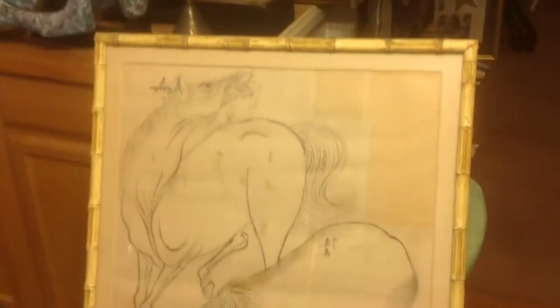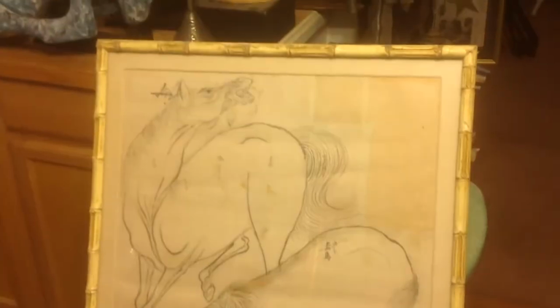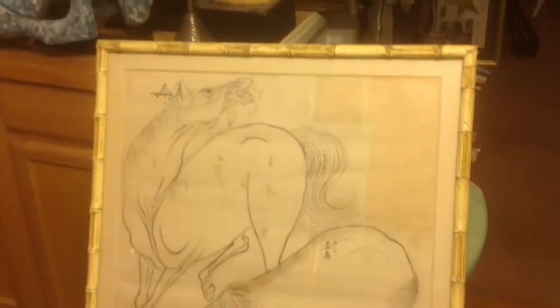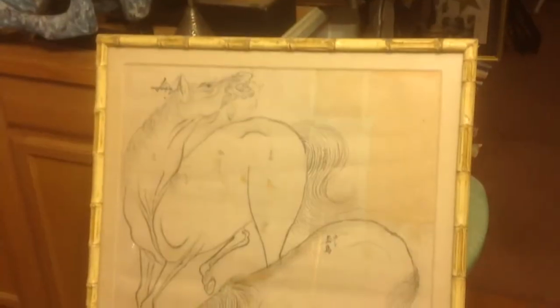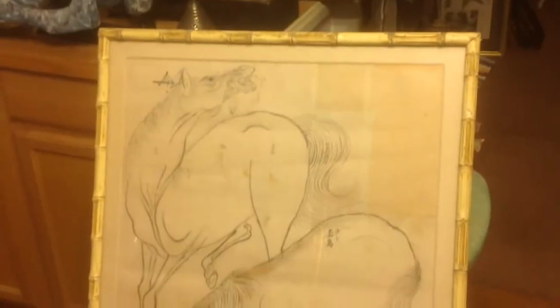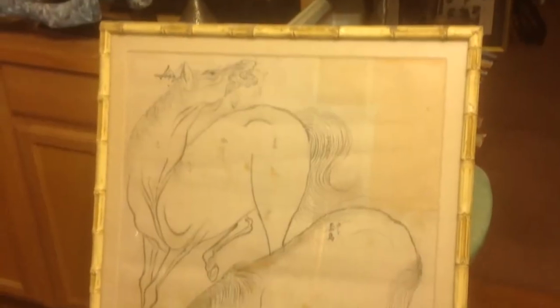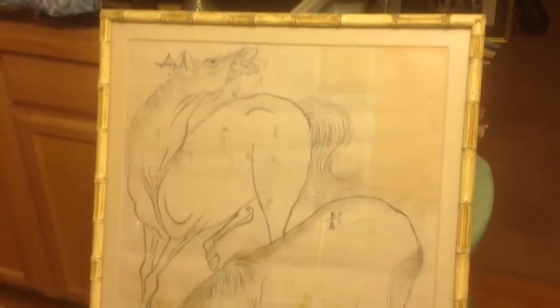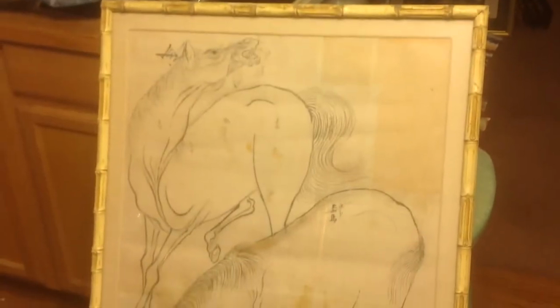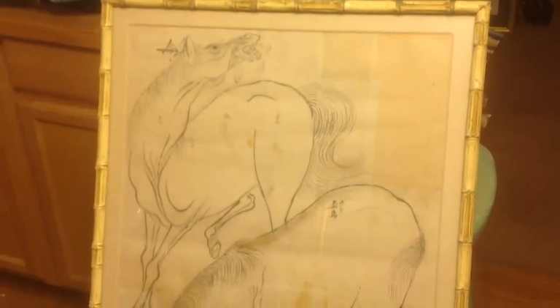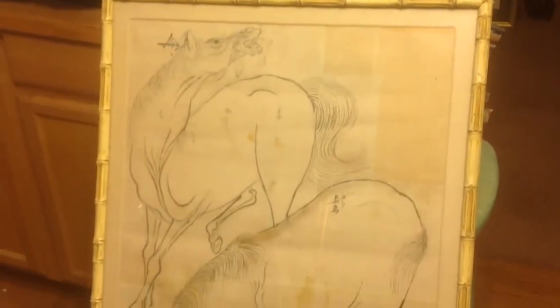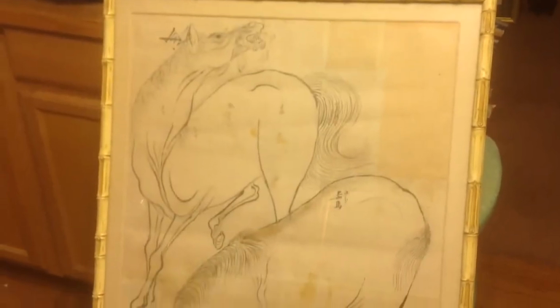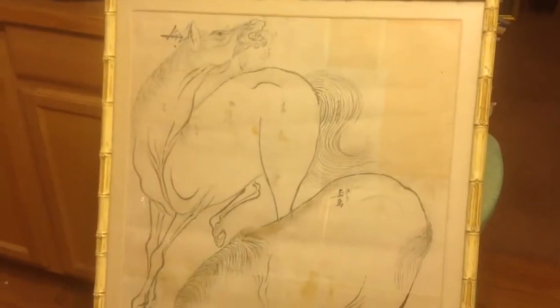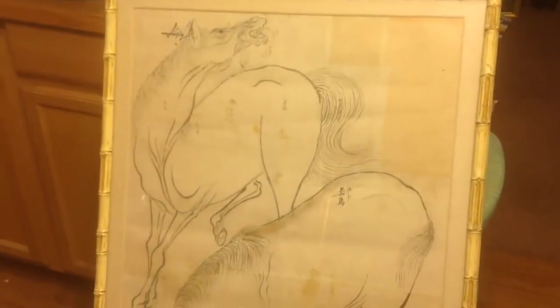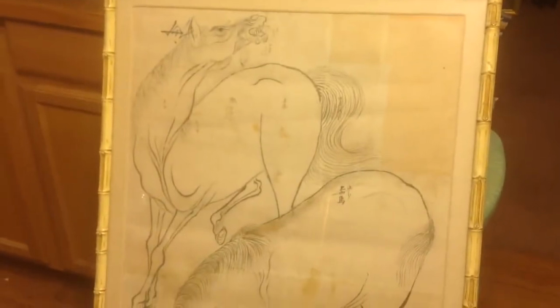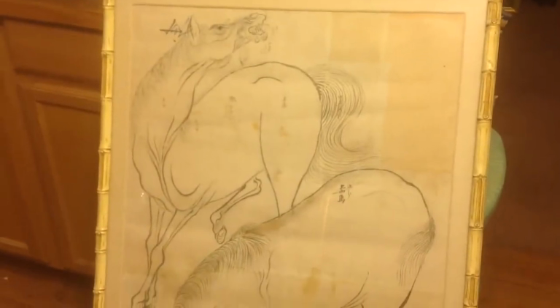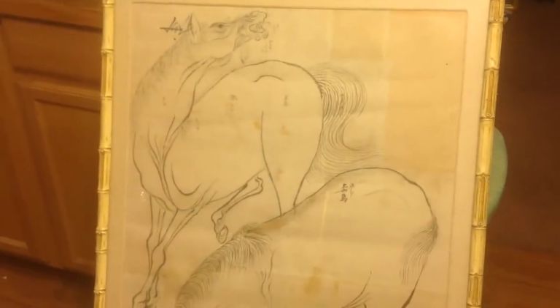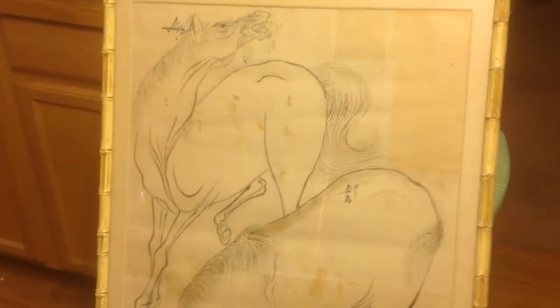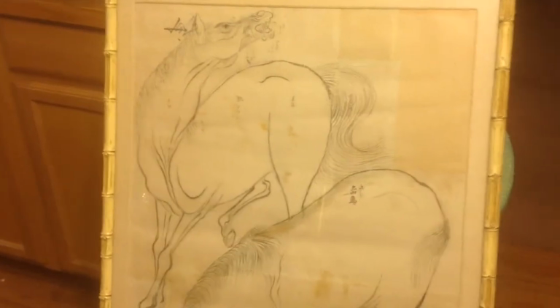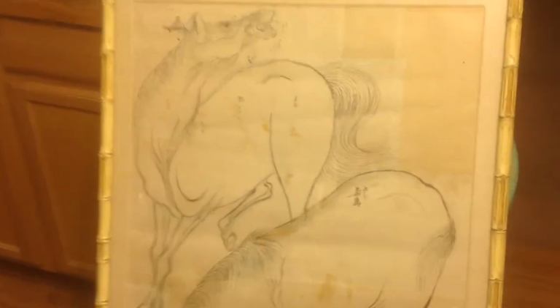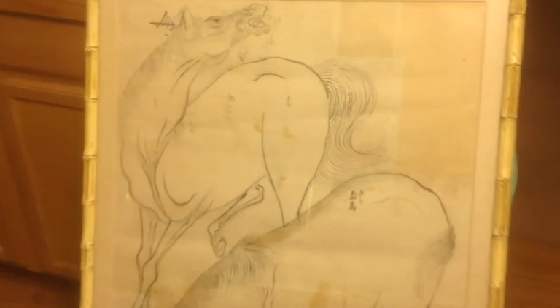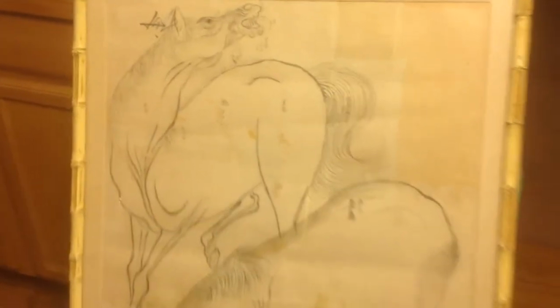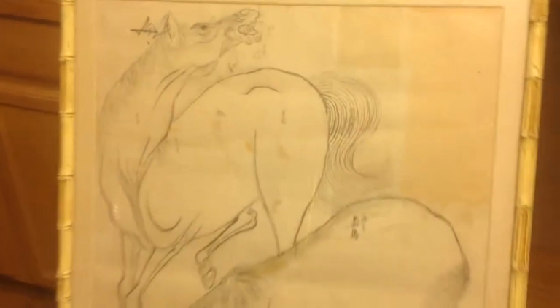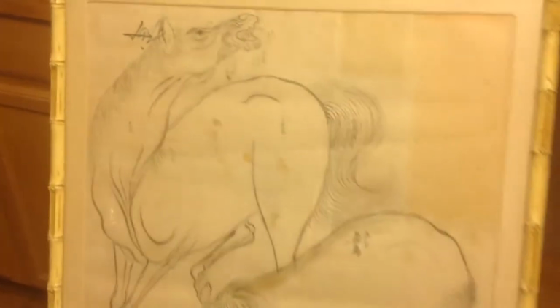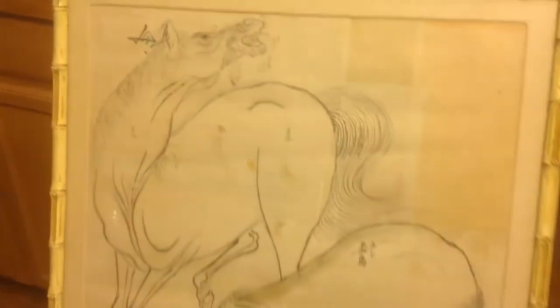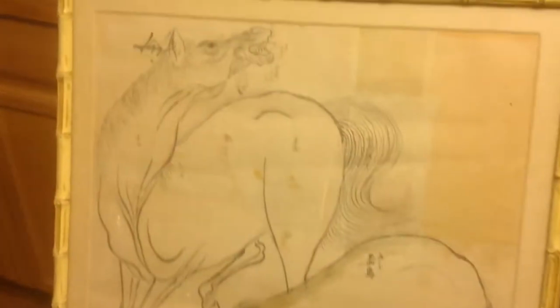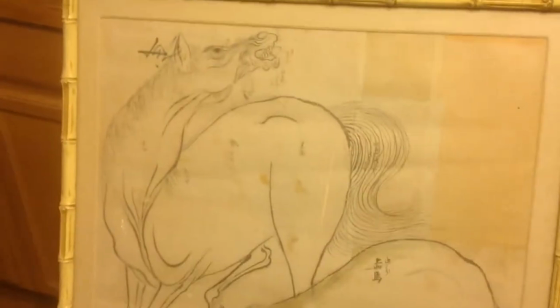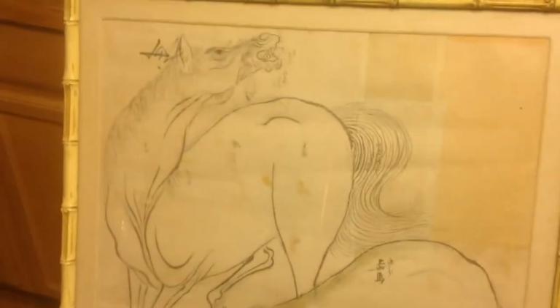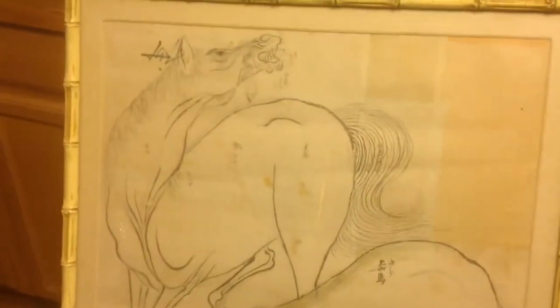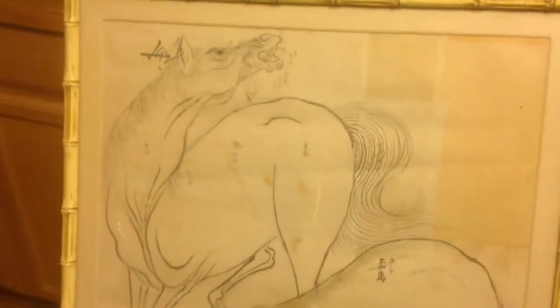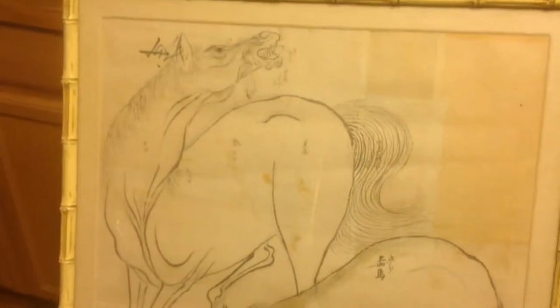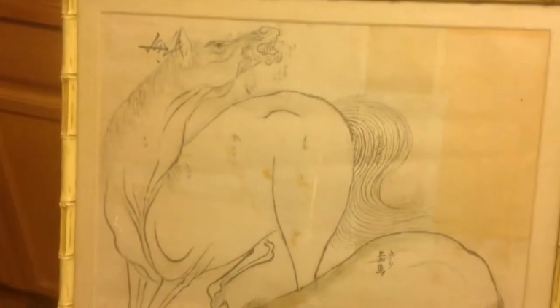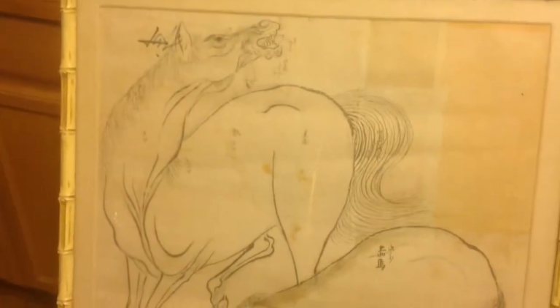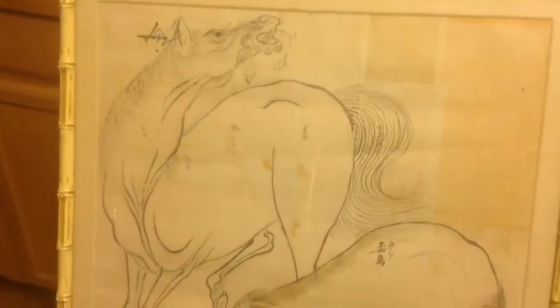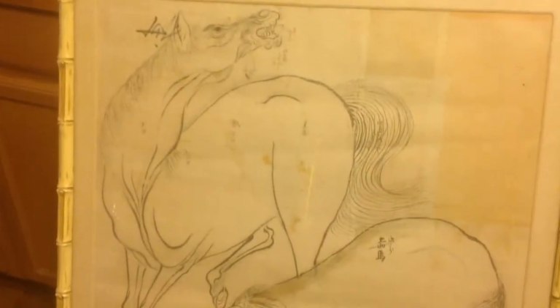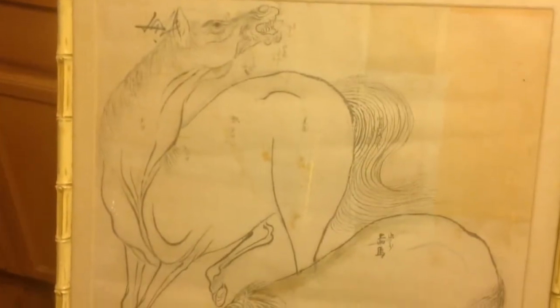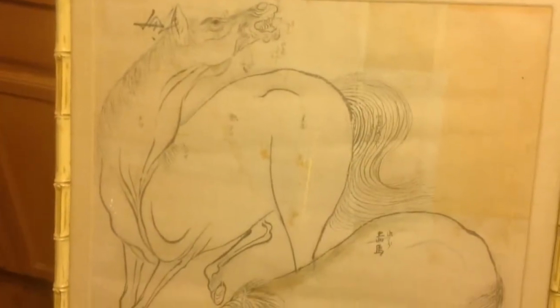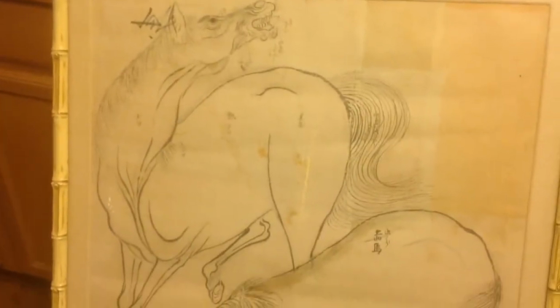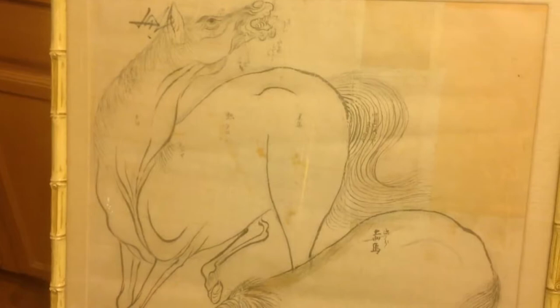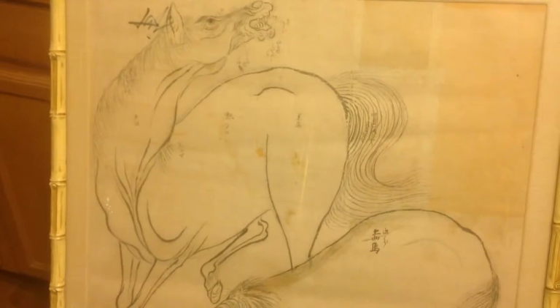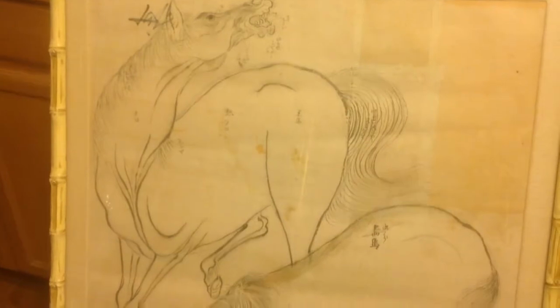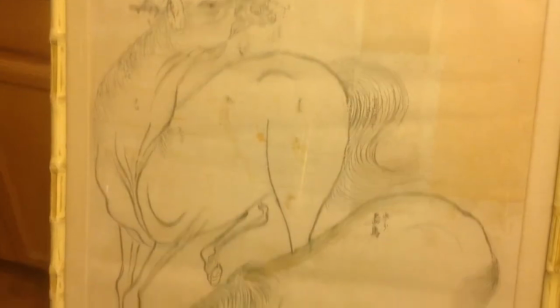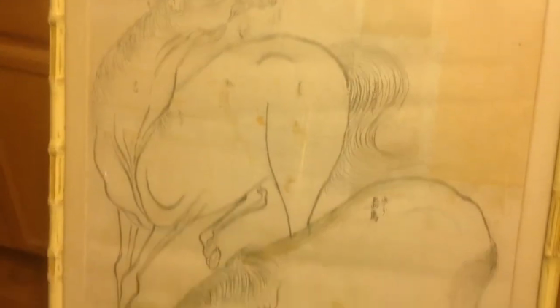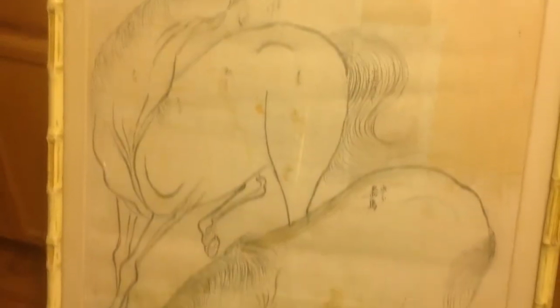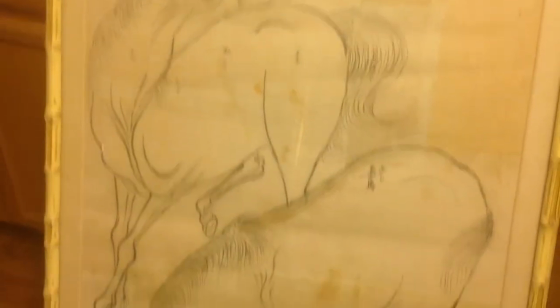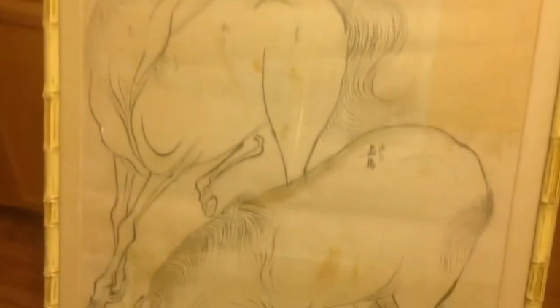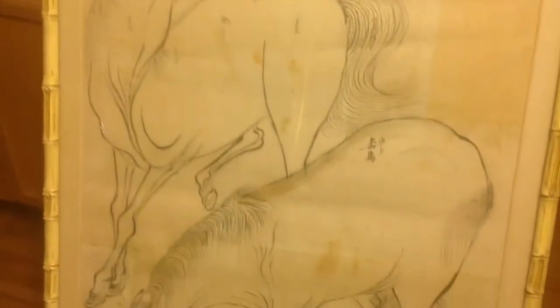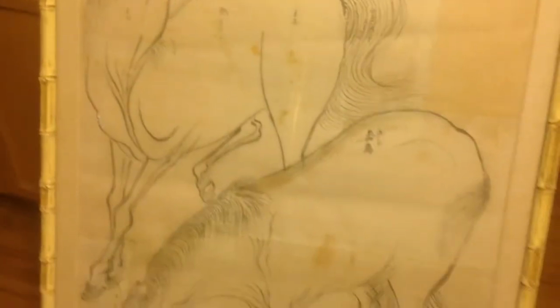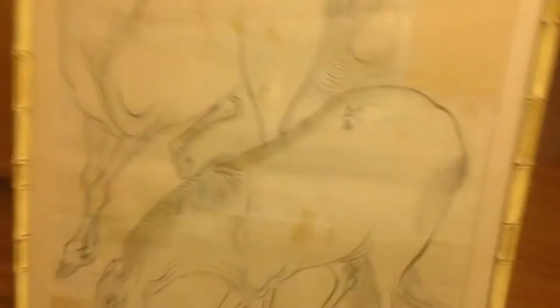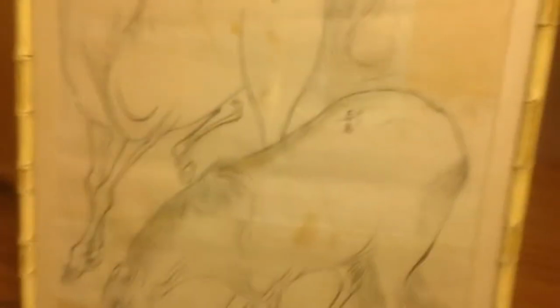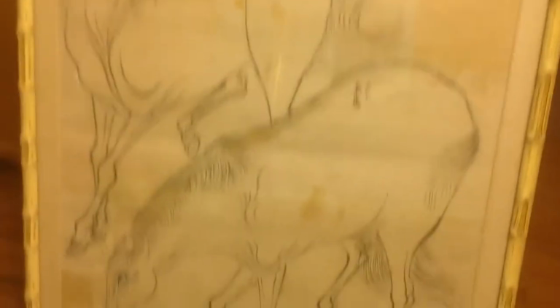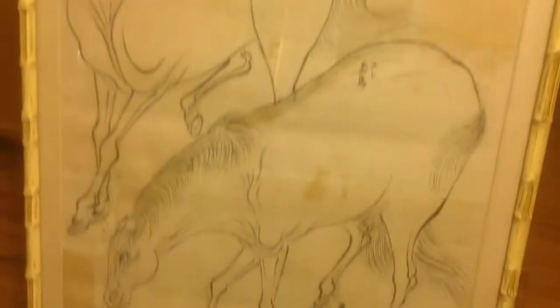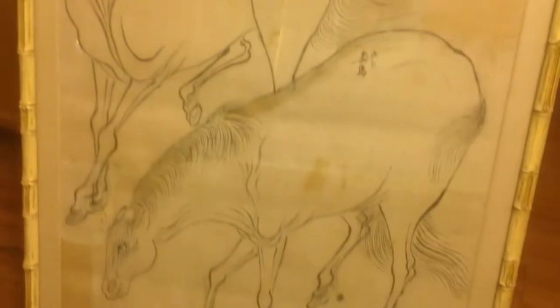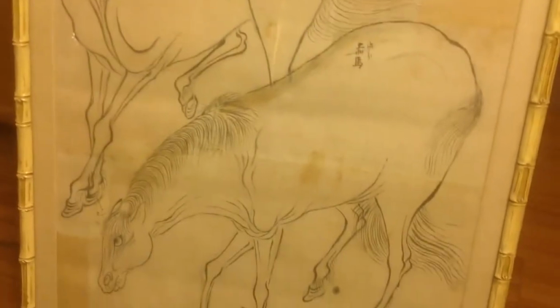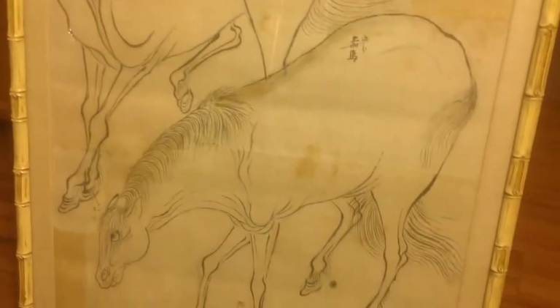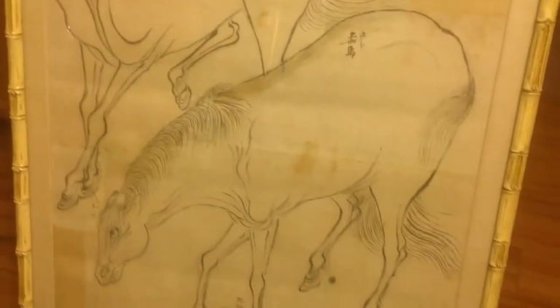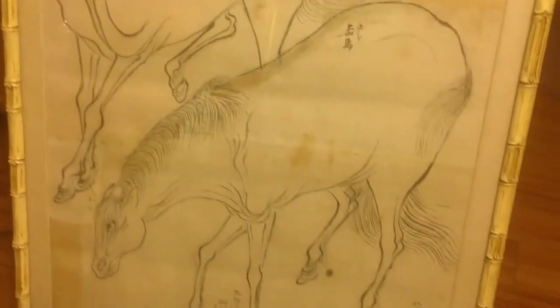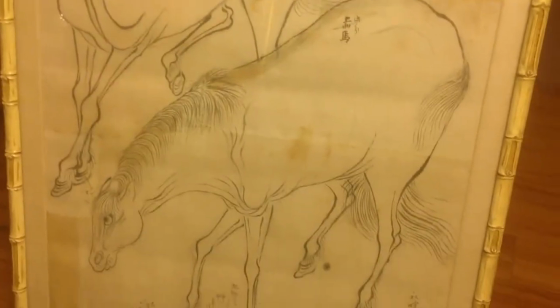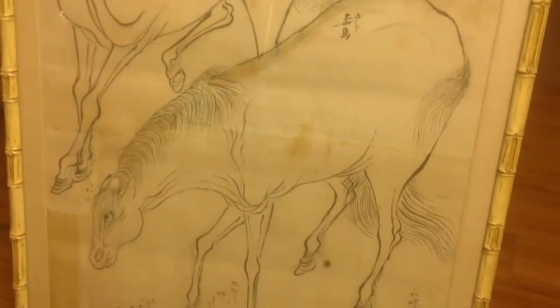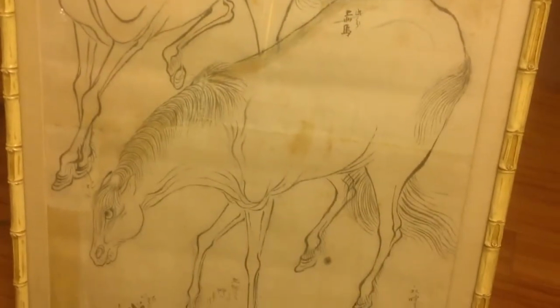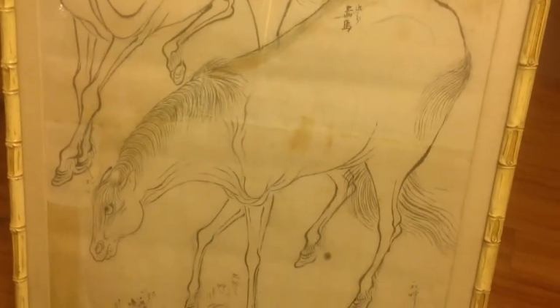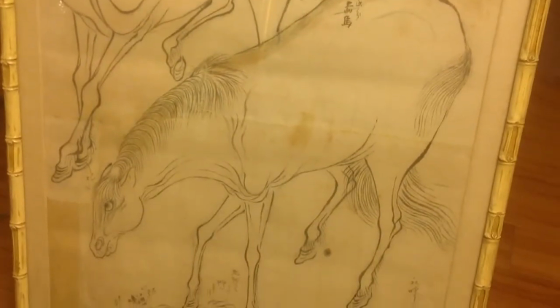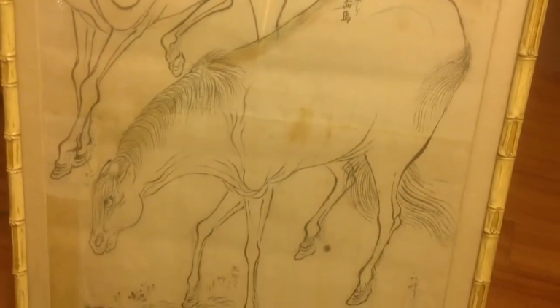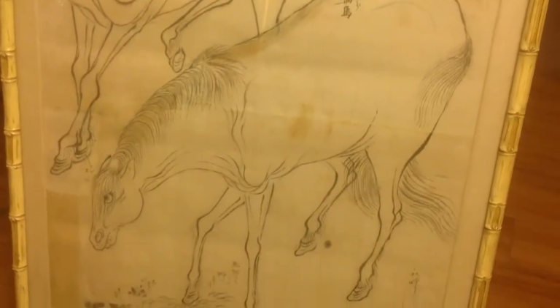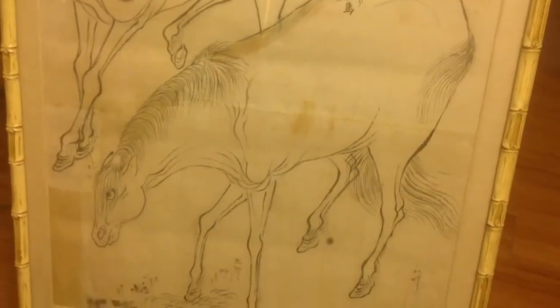Check back every day or so, because you really don't know what we're going to pull out of this collection.